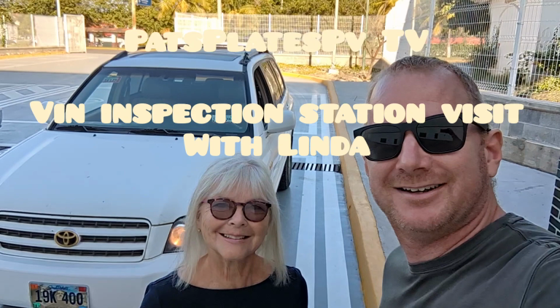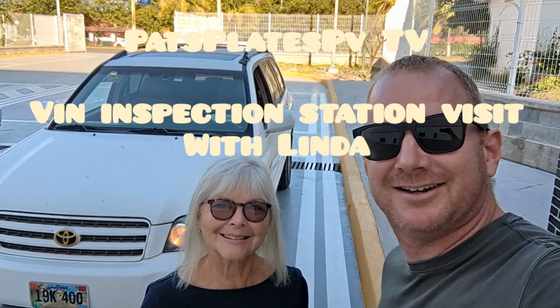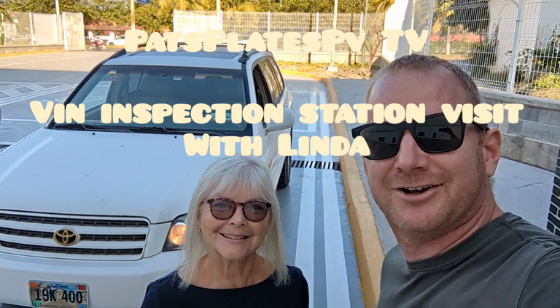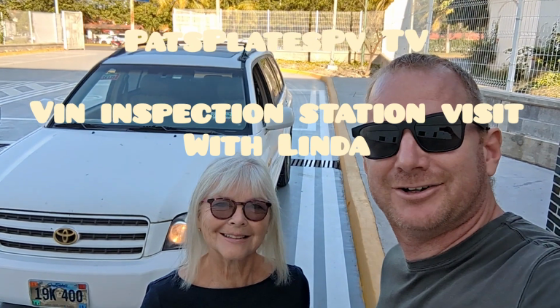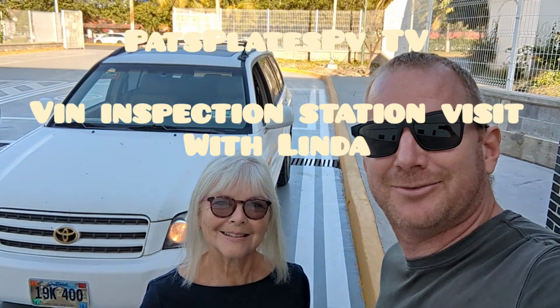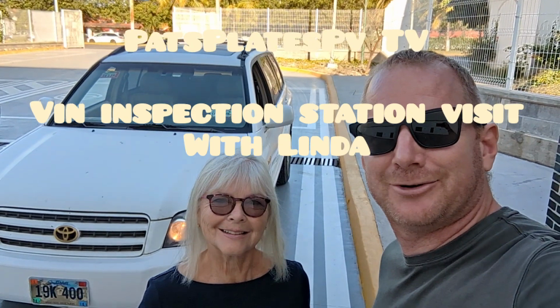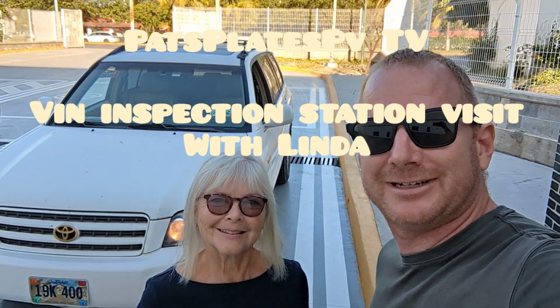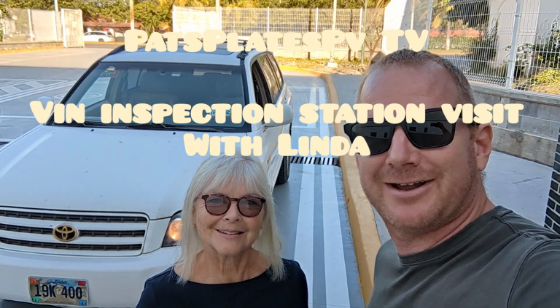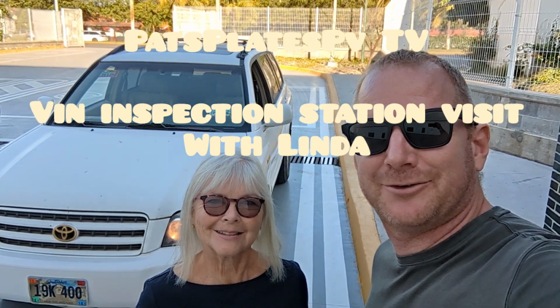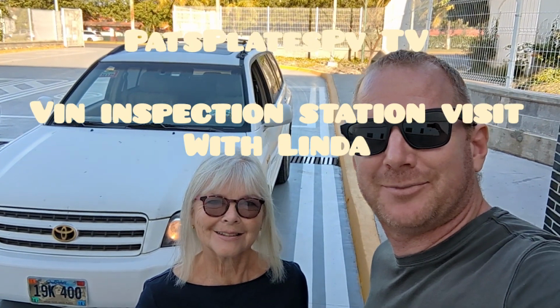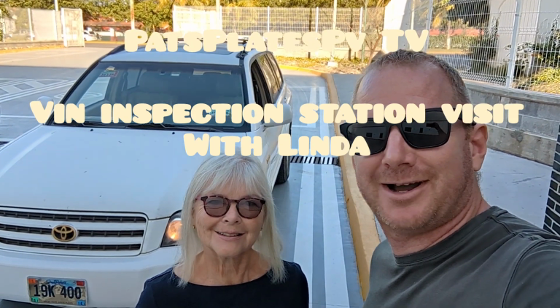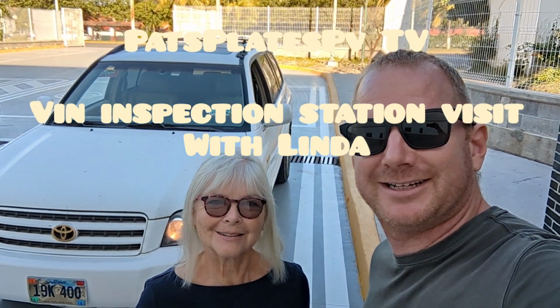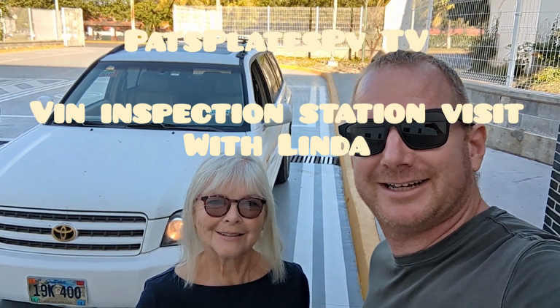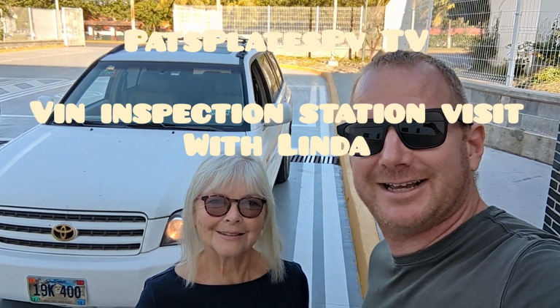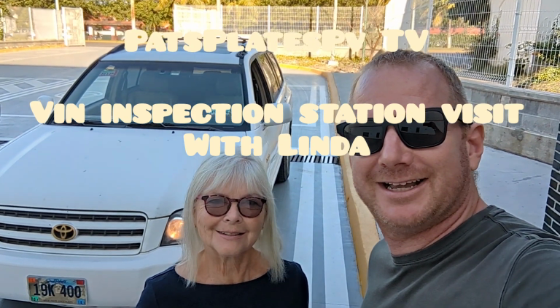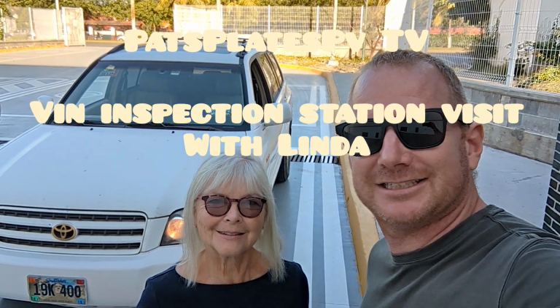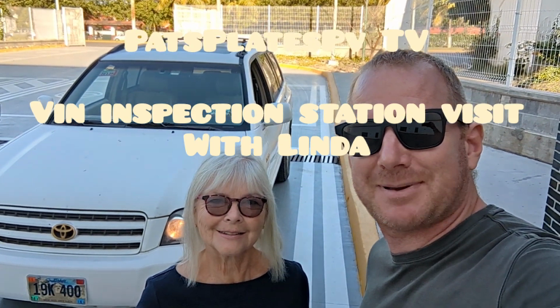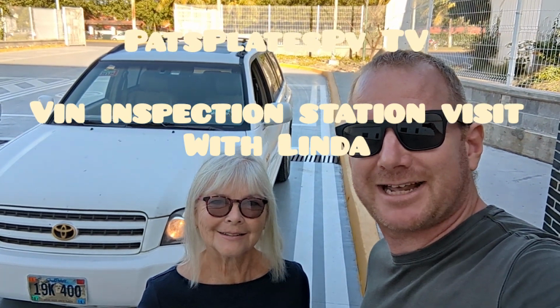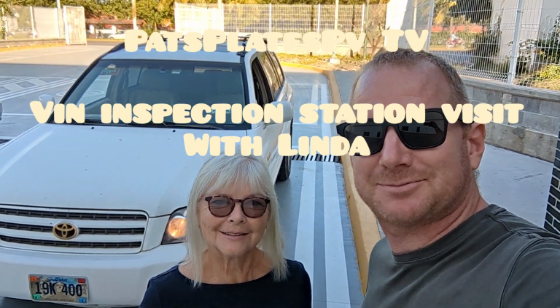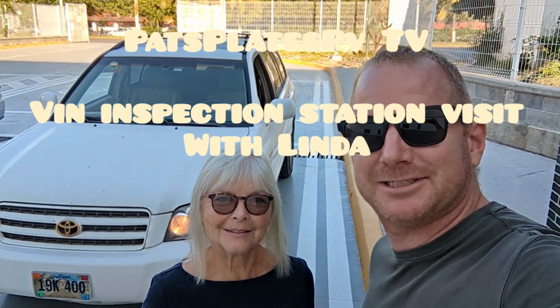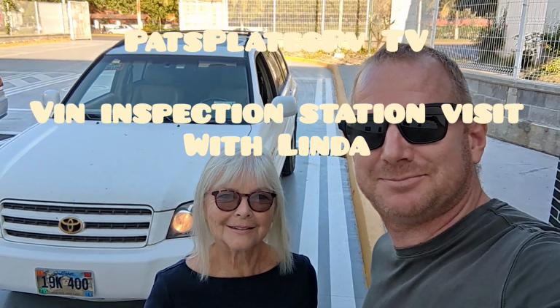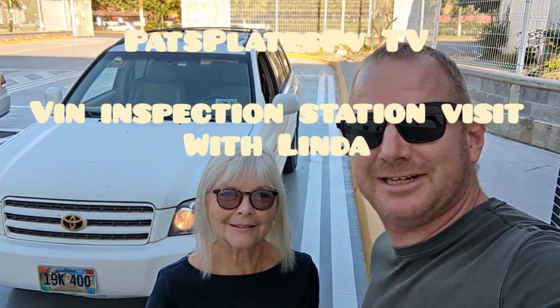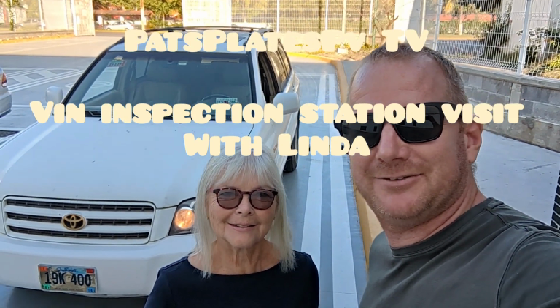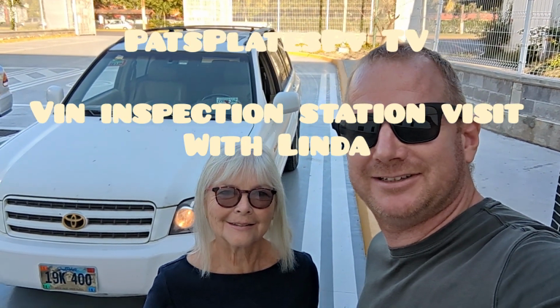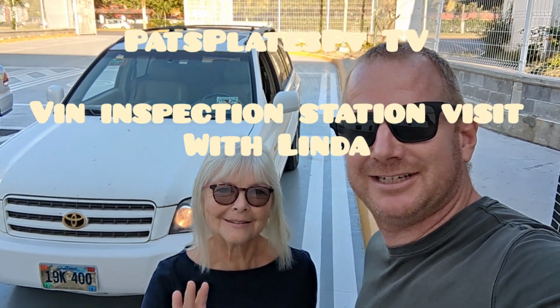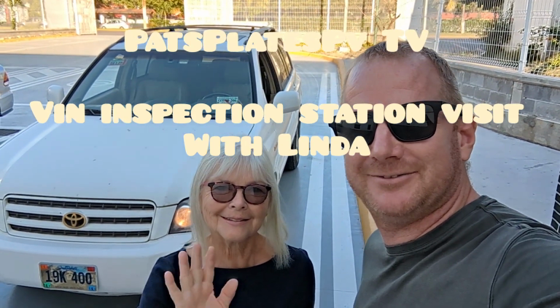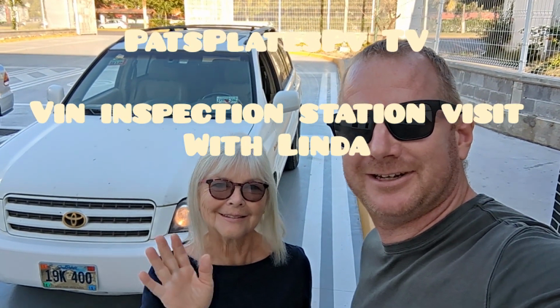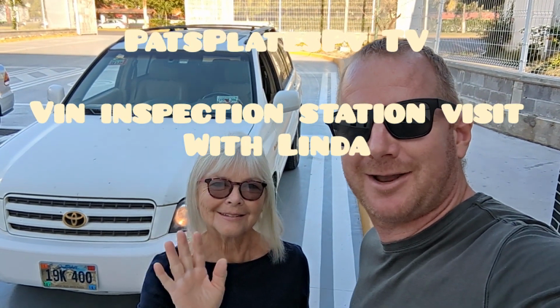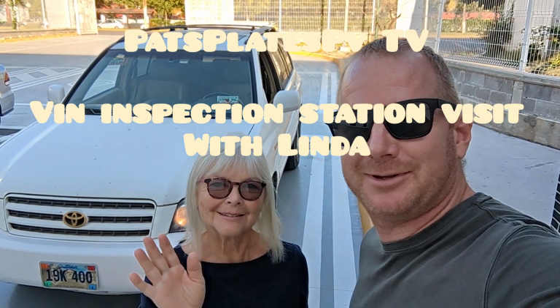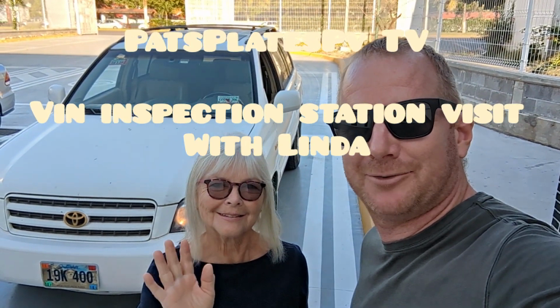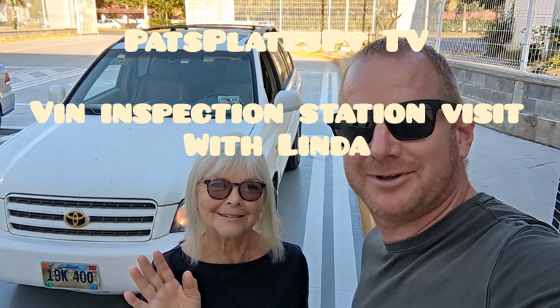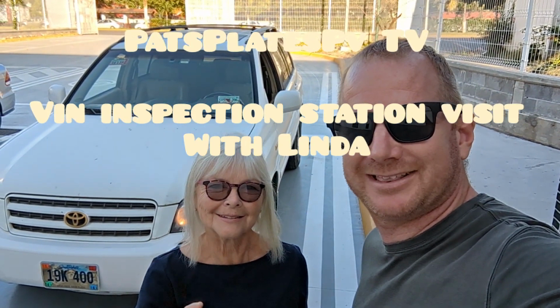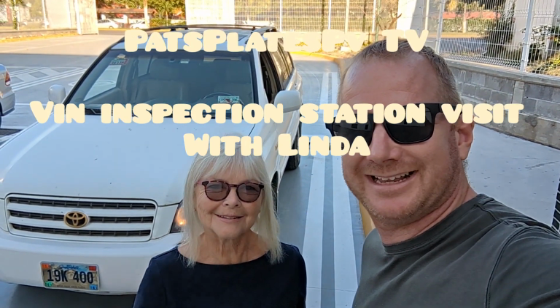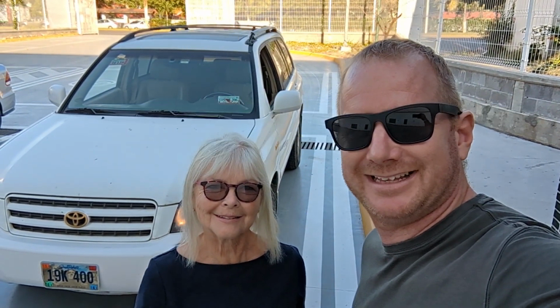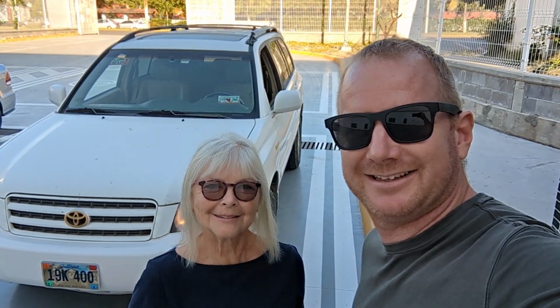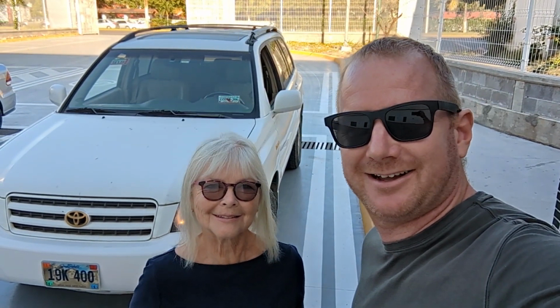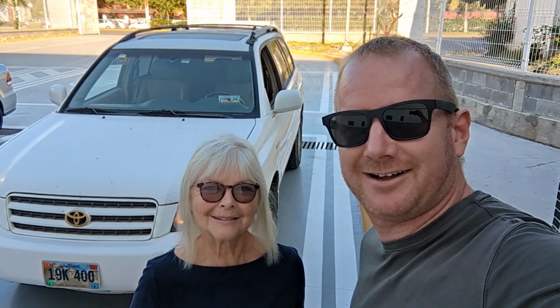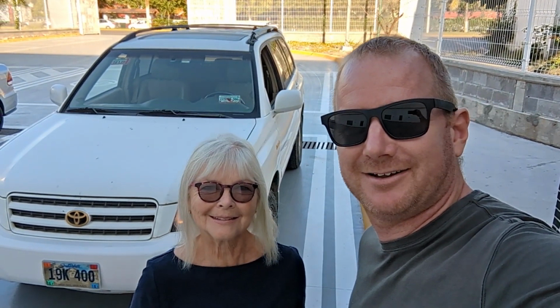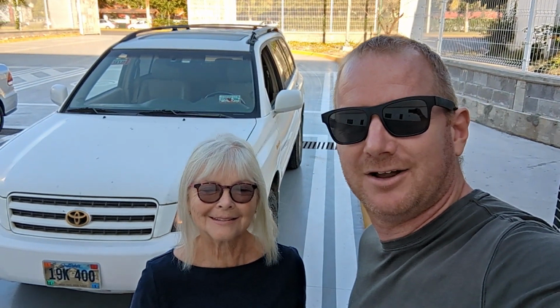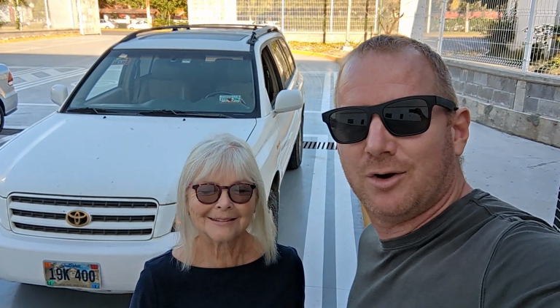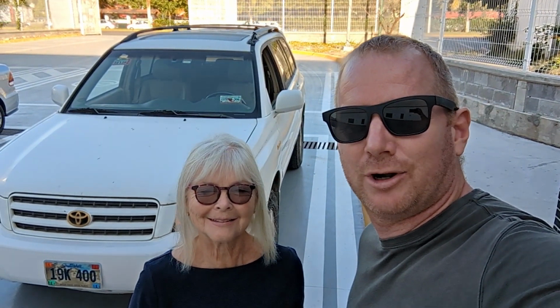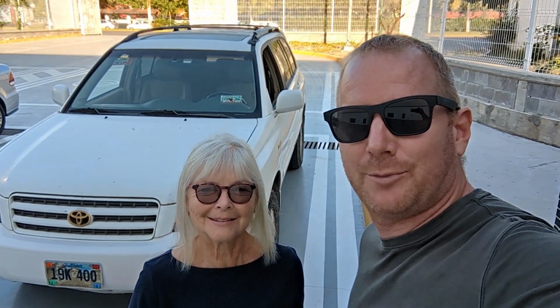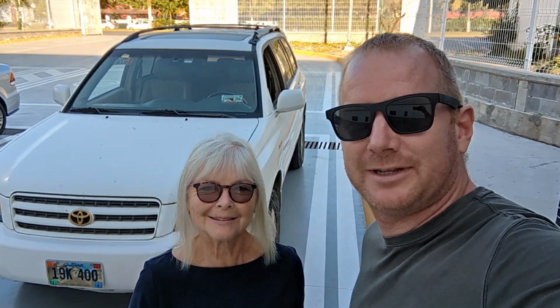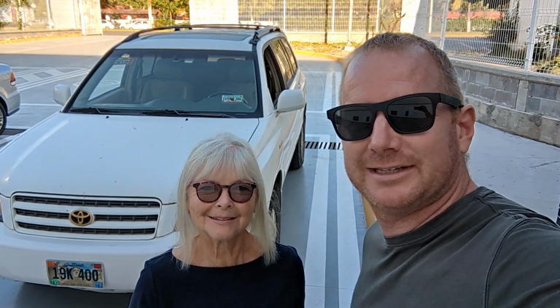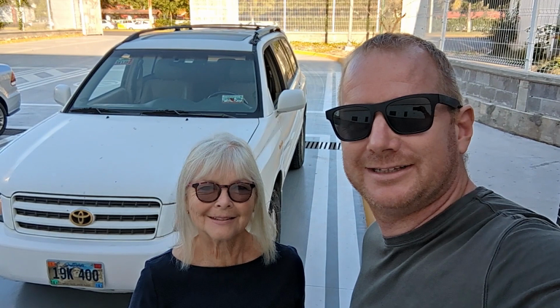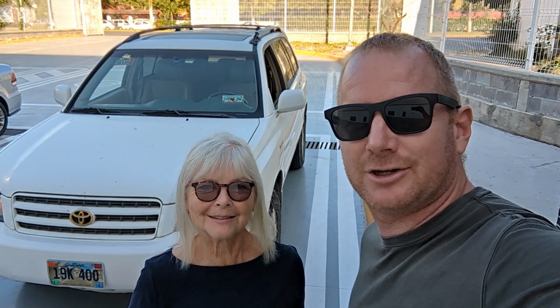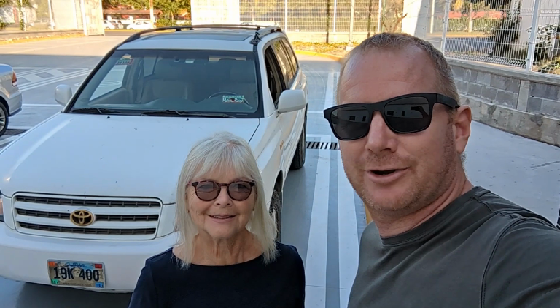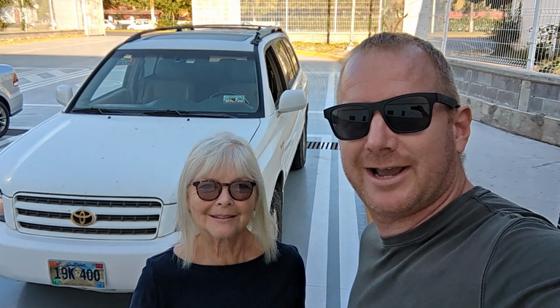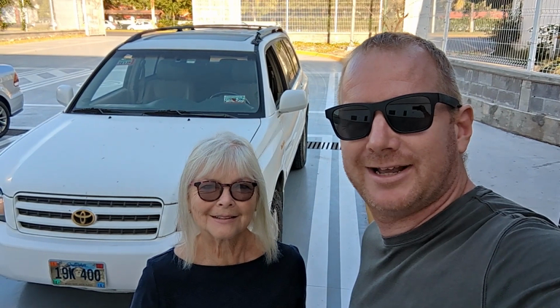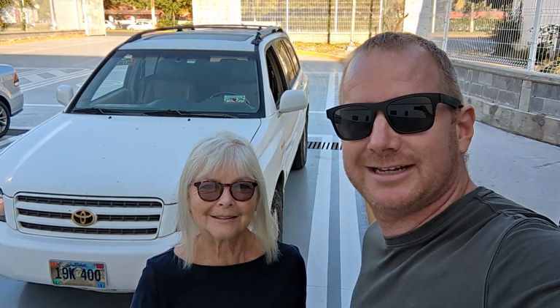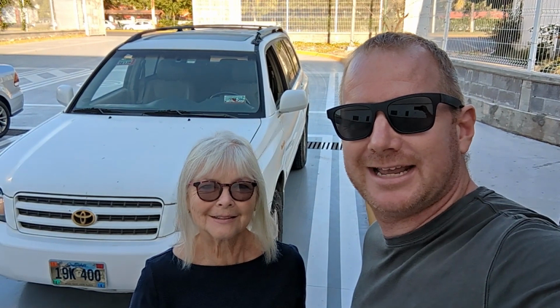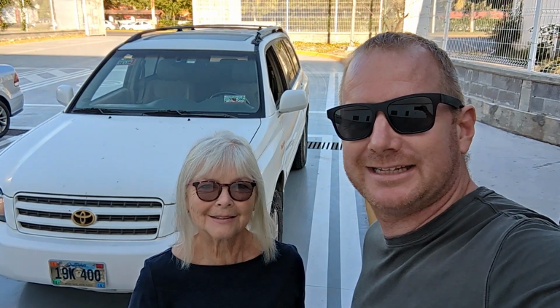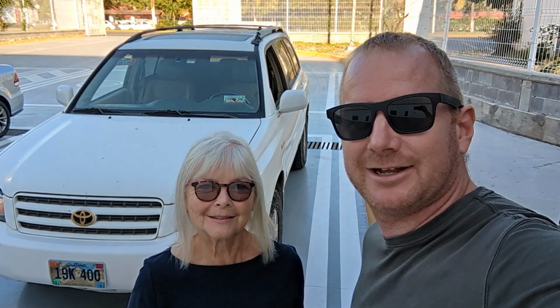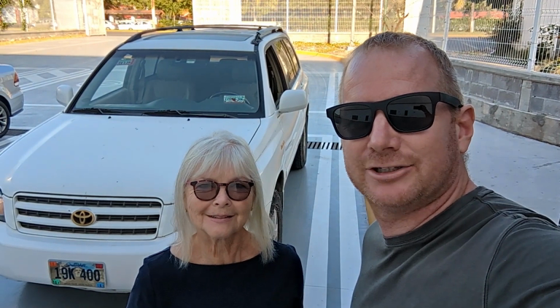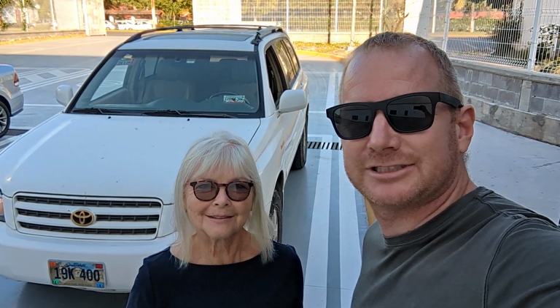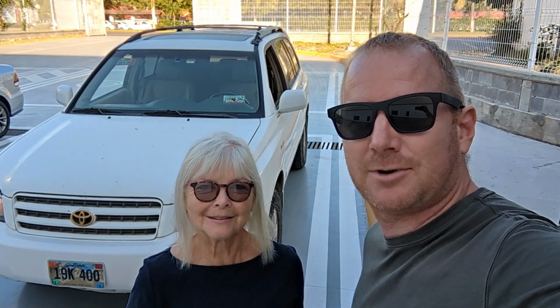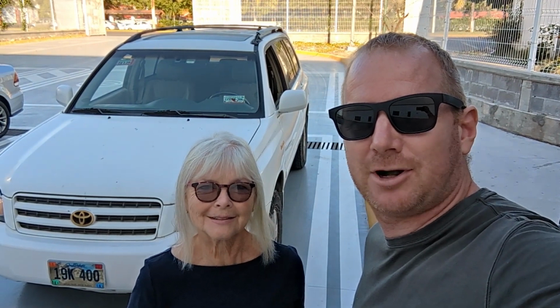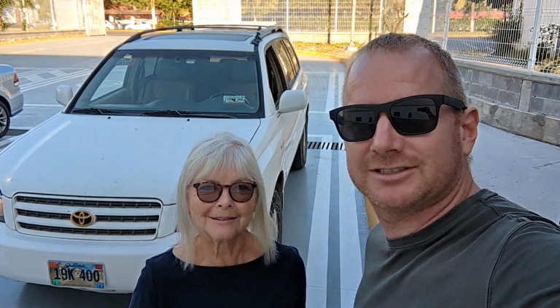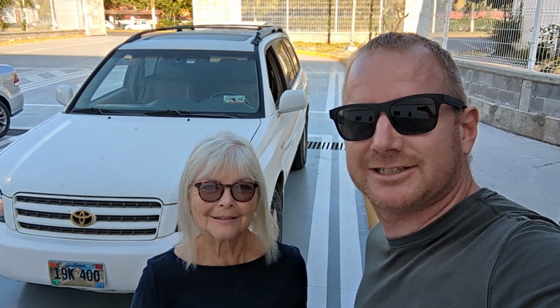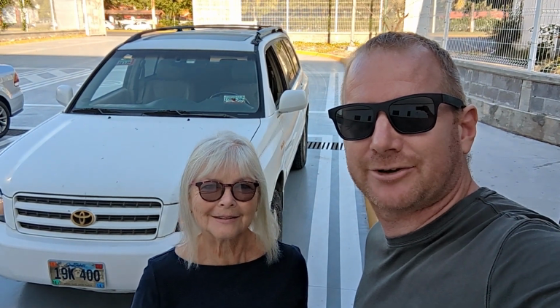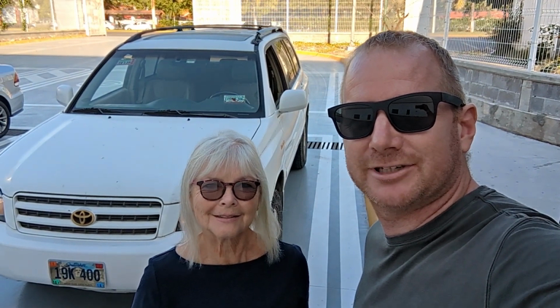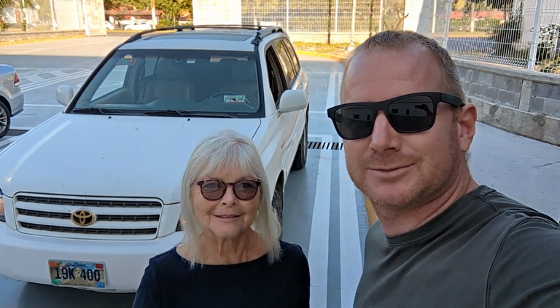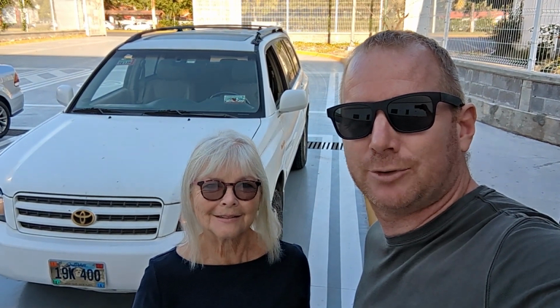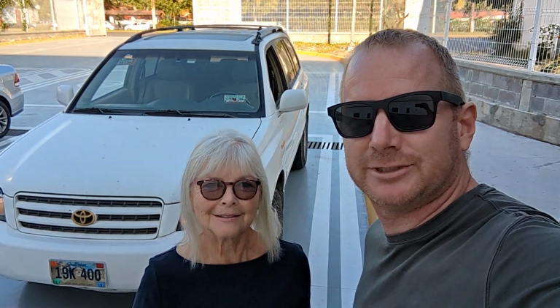Good morning, everybody. It's Past Plates PVTV. I'm here with Linda. We're helping Linda go ahead and get her smog sticker this morning.